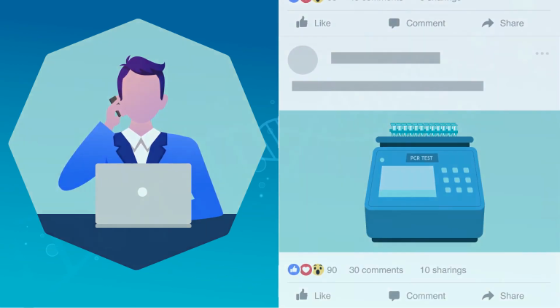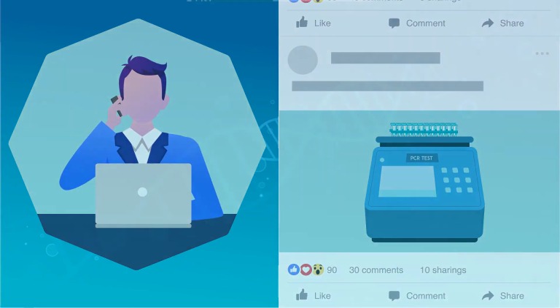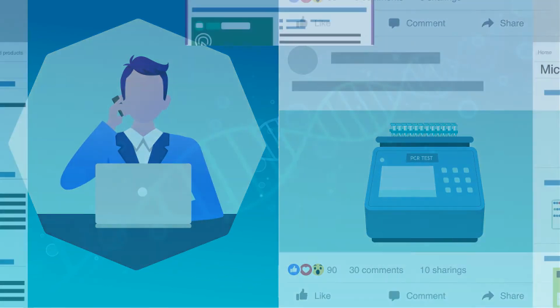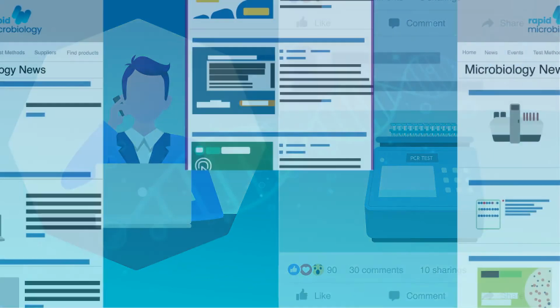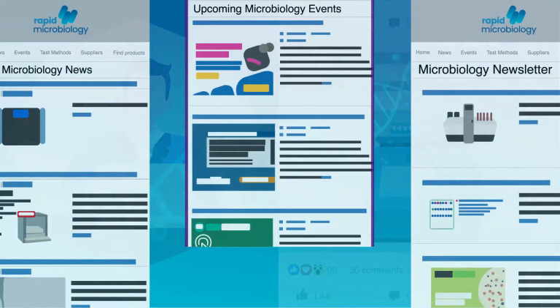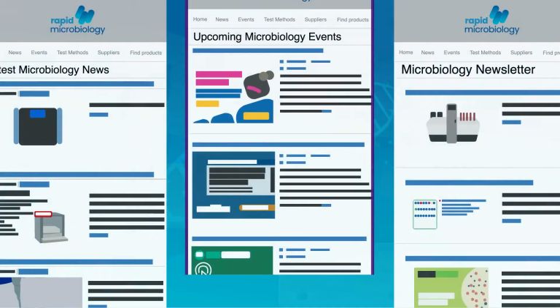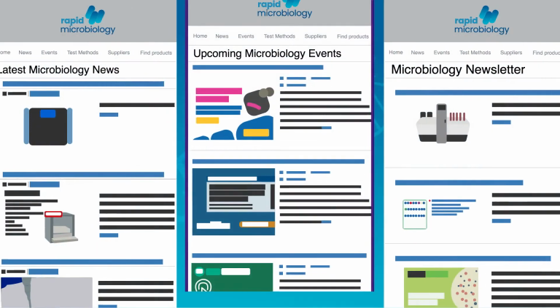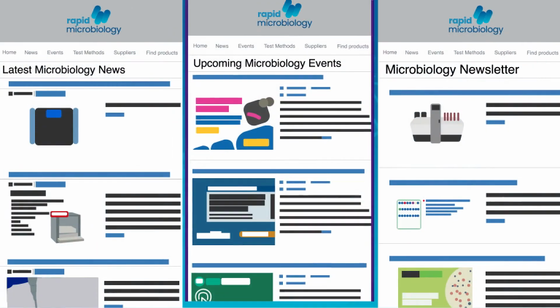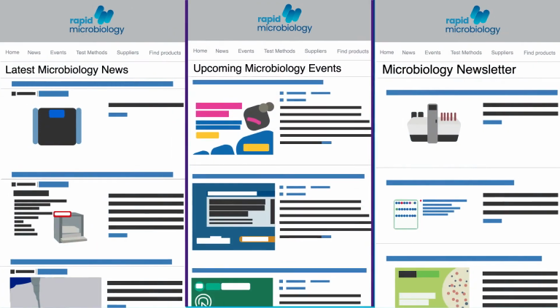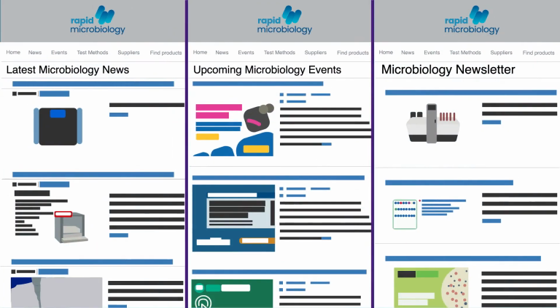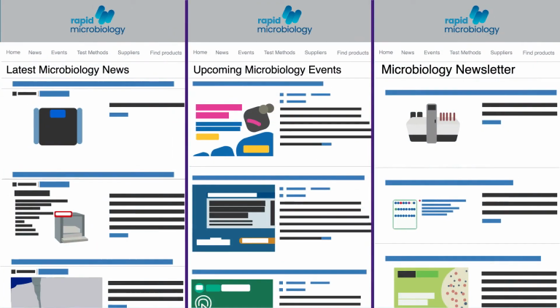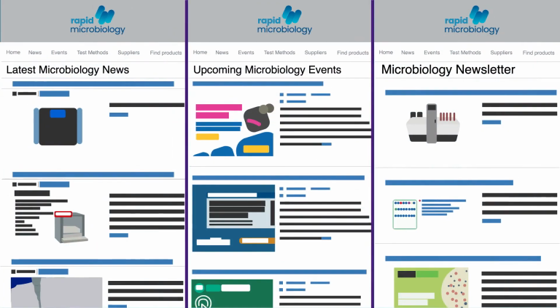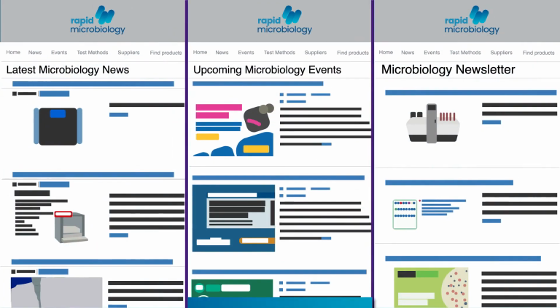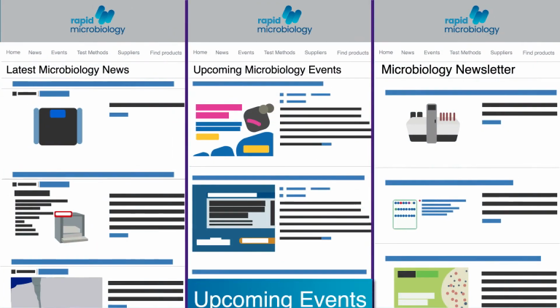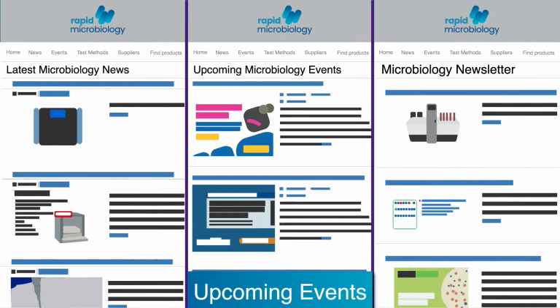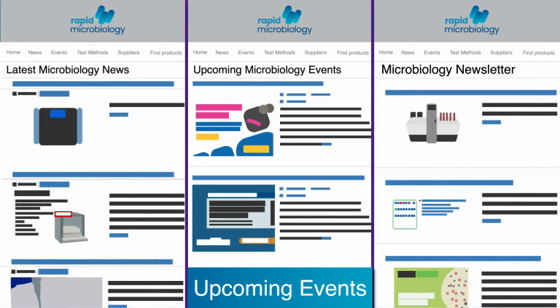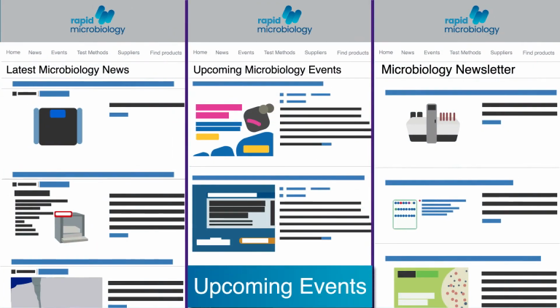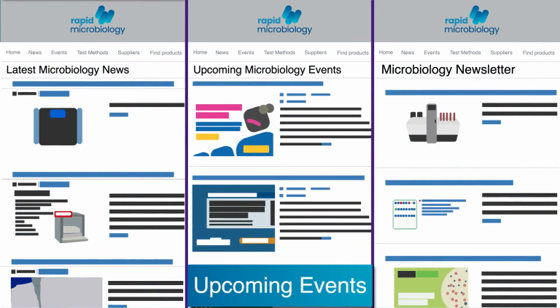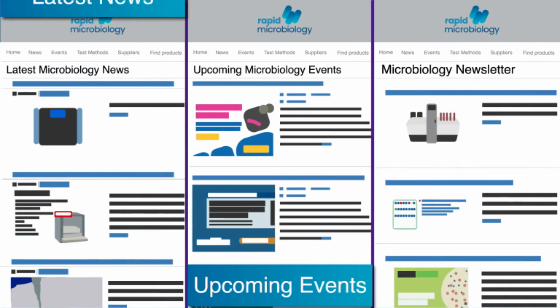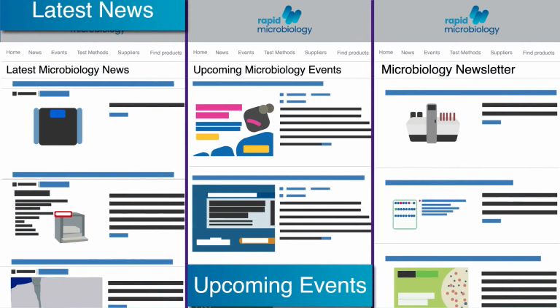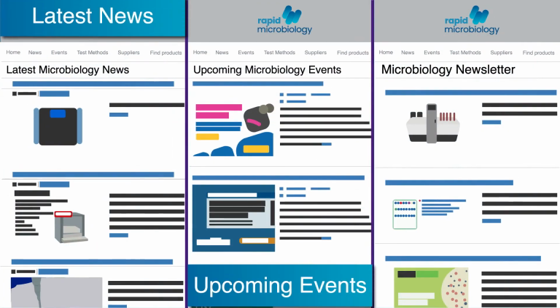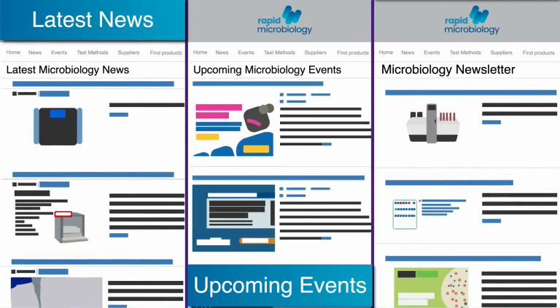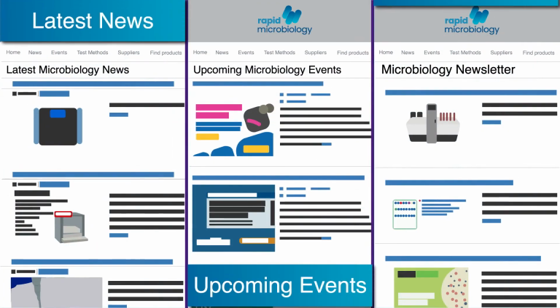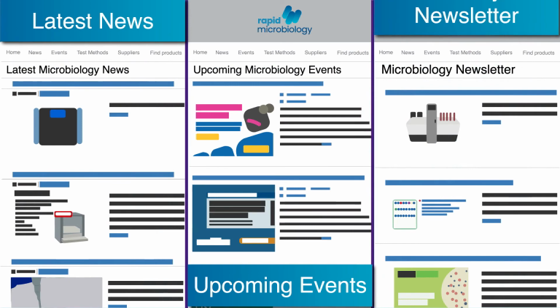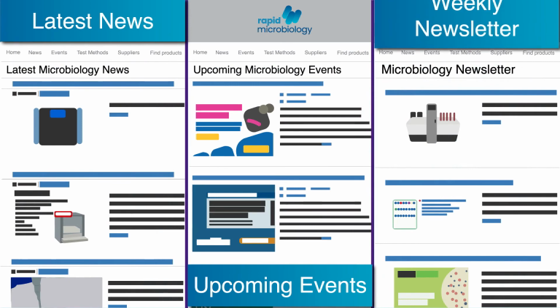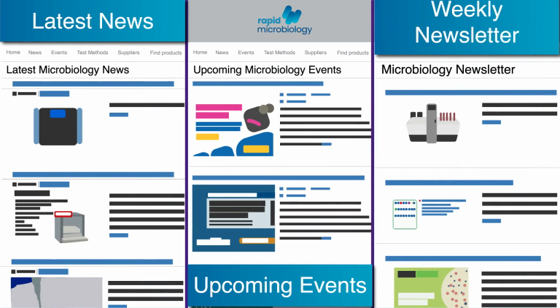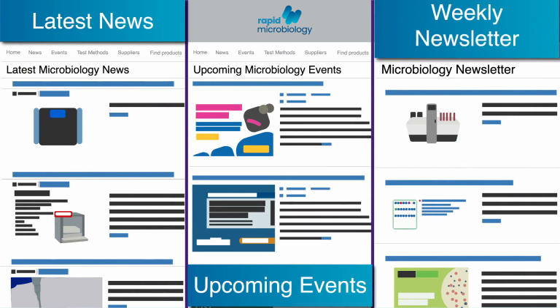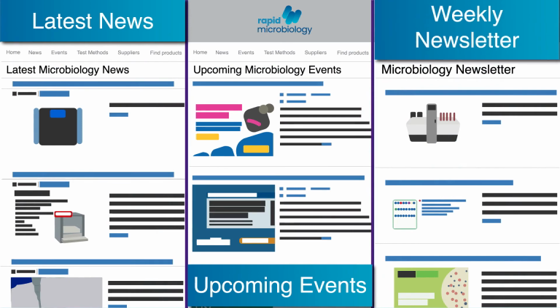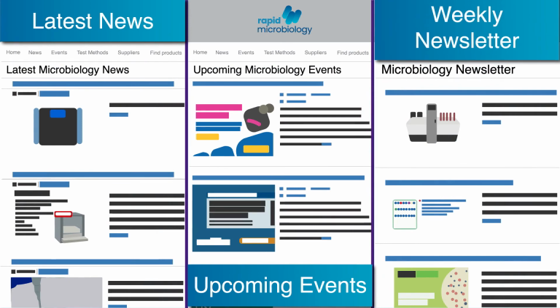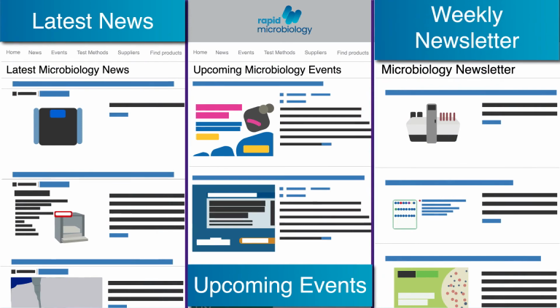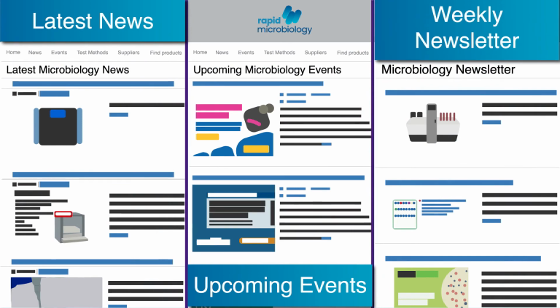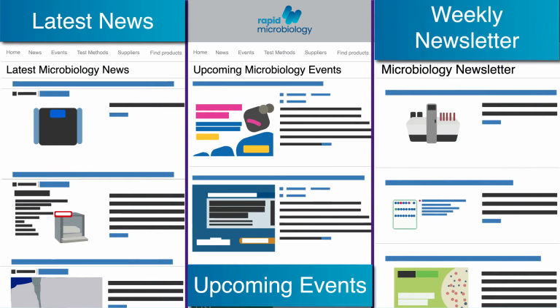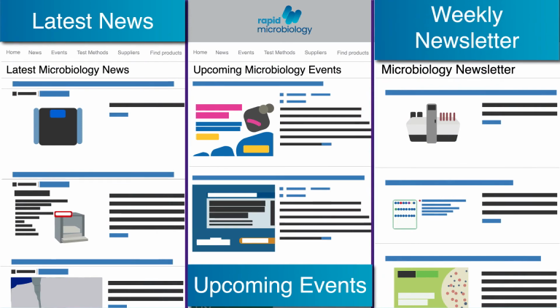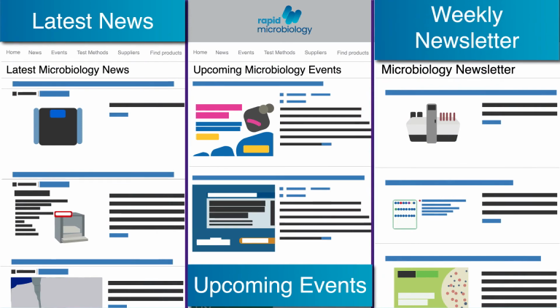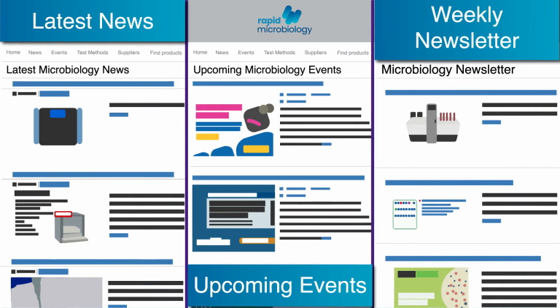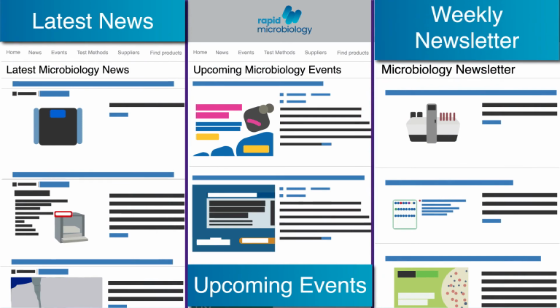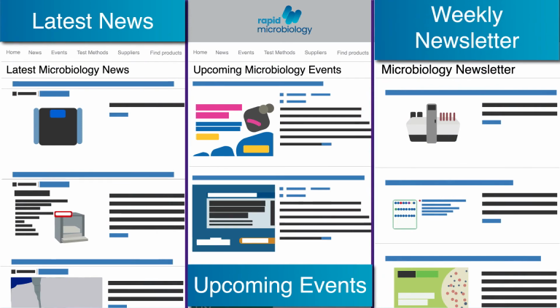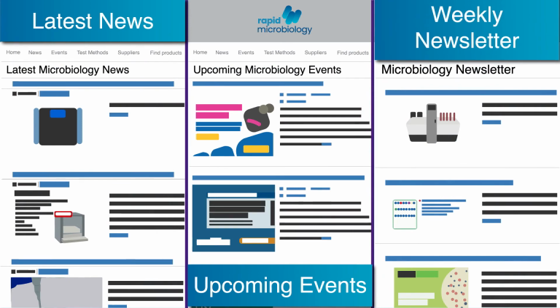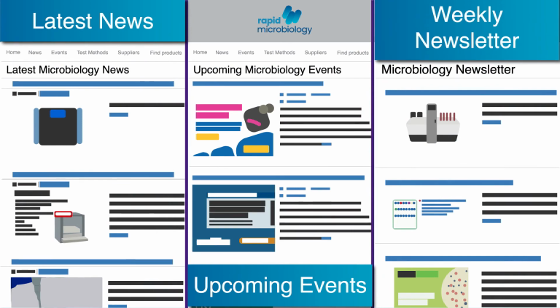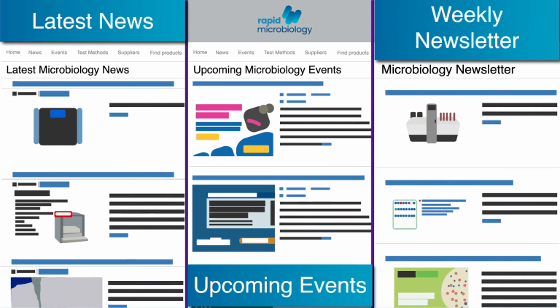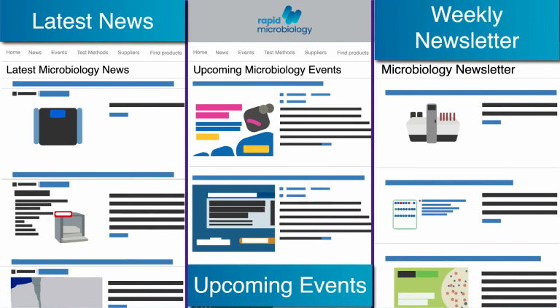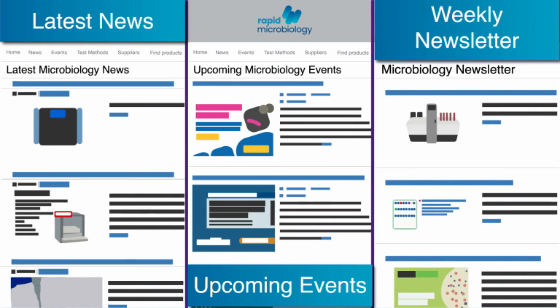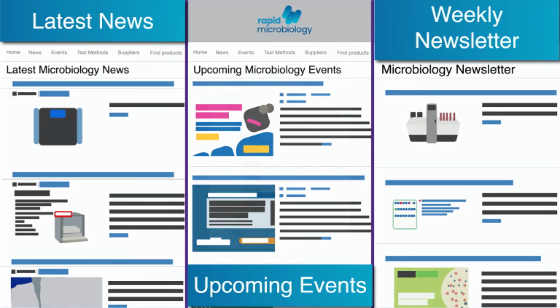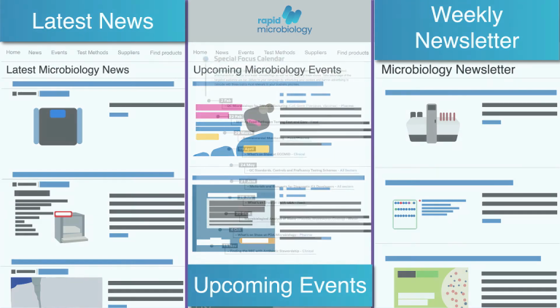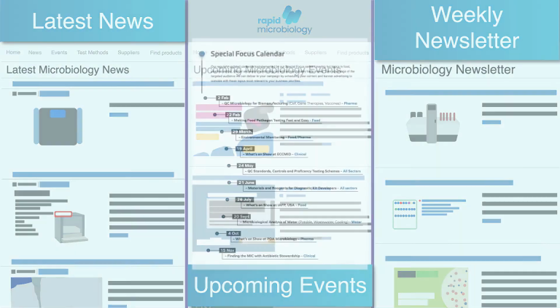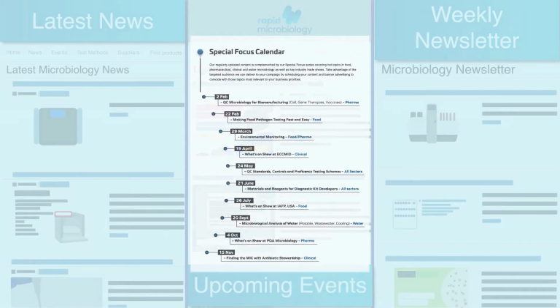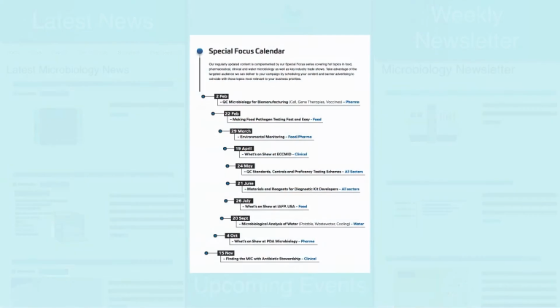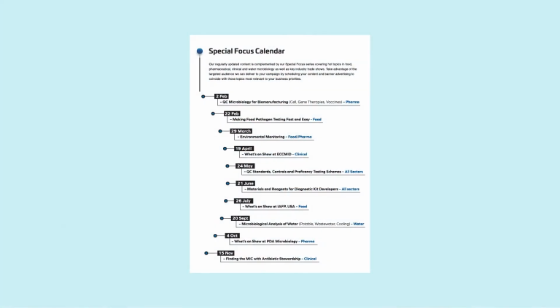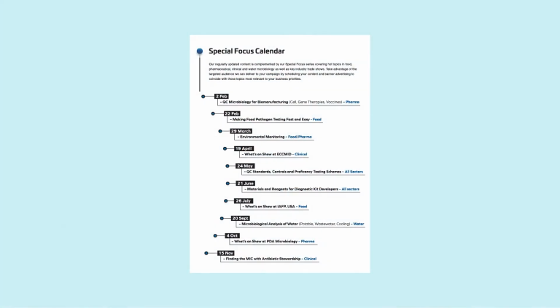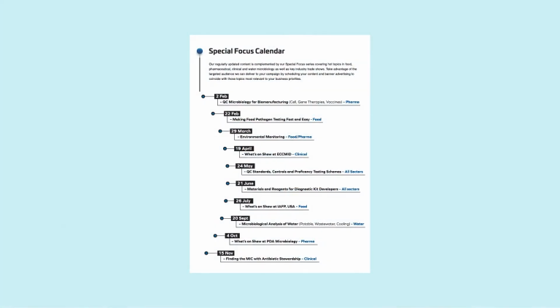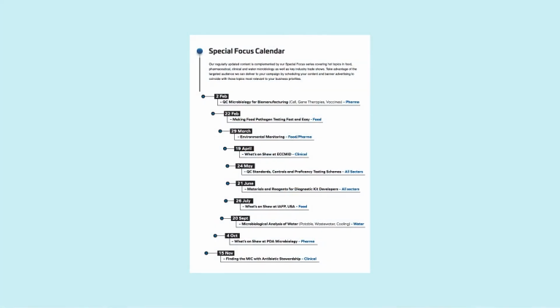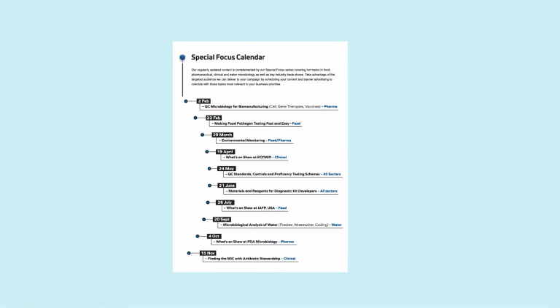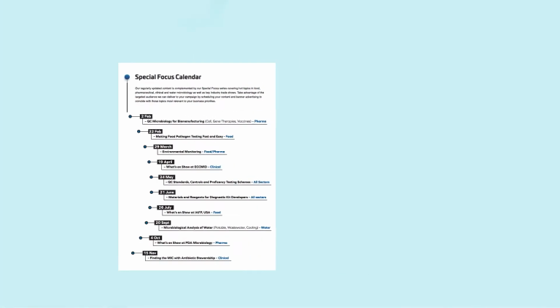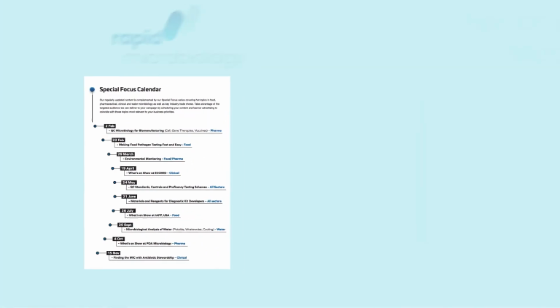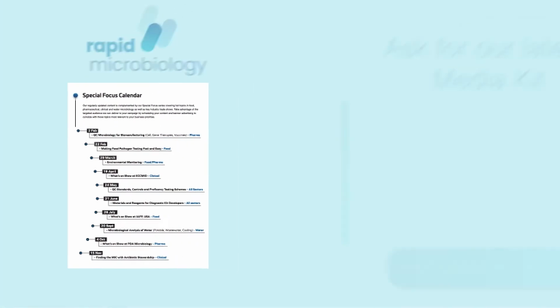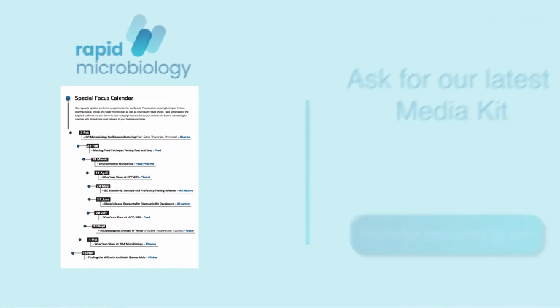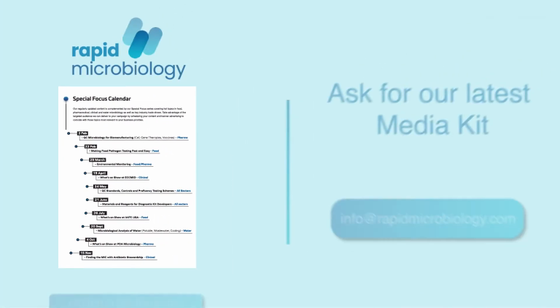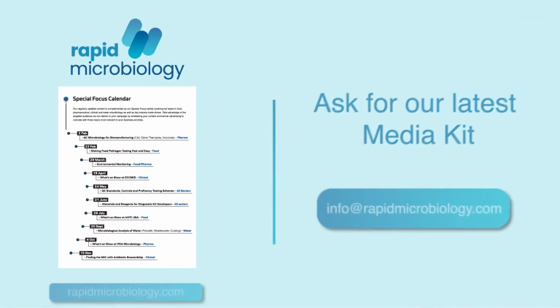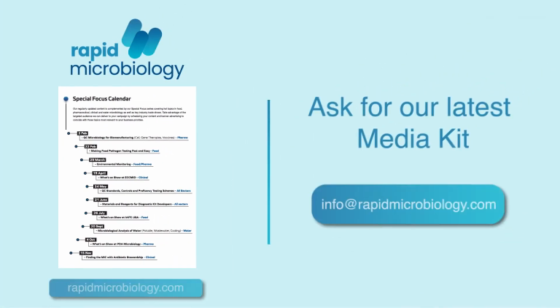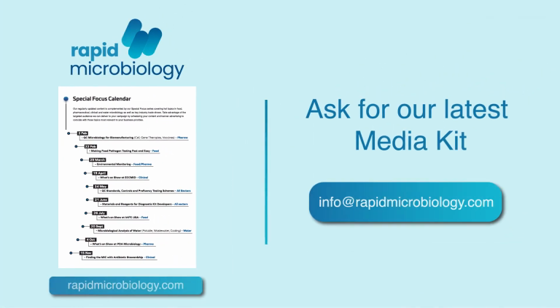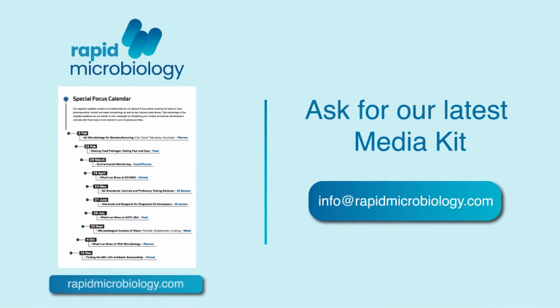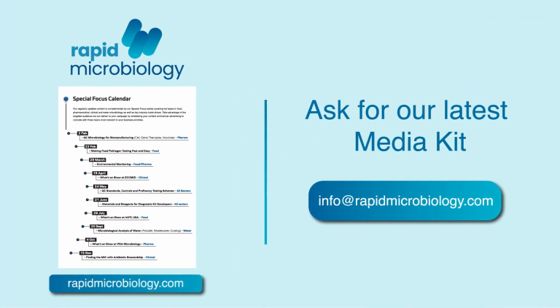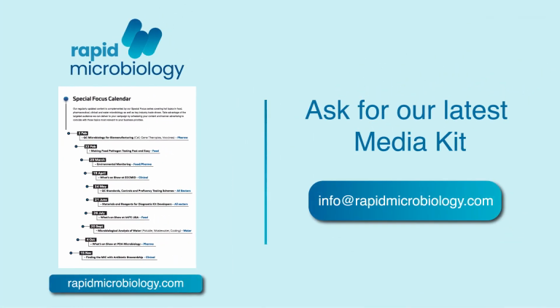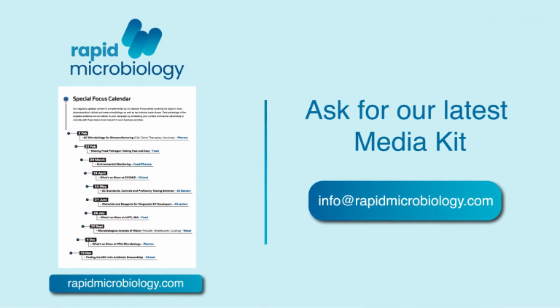To showcase your products and events on our website and newsletter, download the Media Kit now.